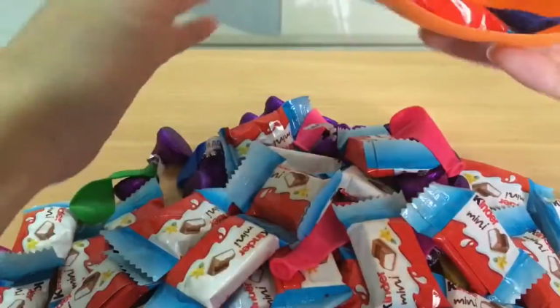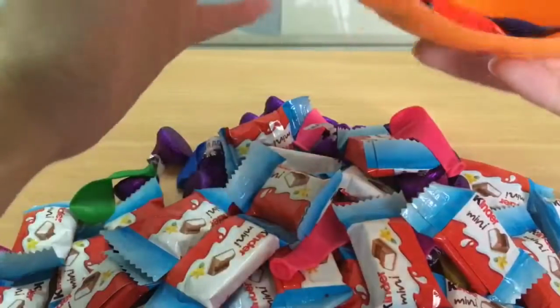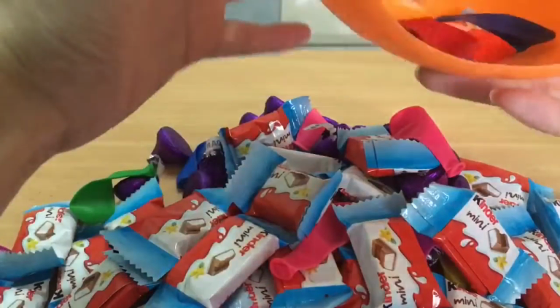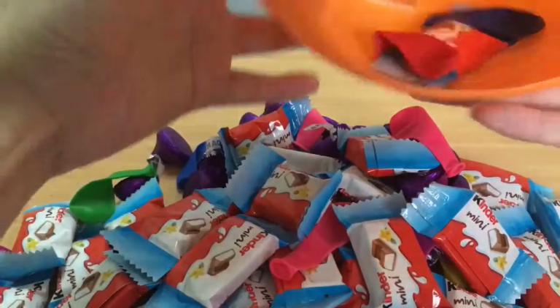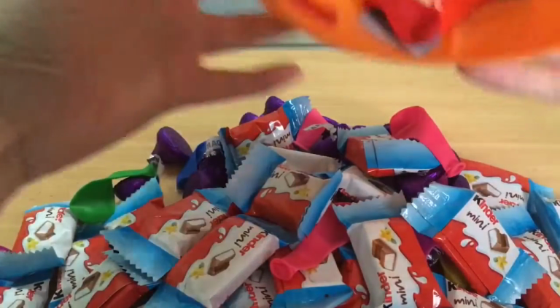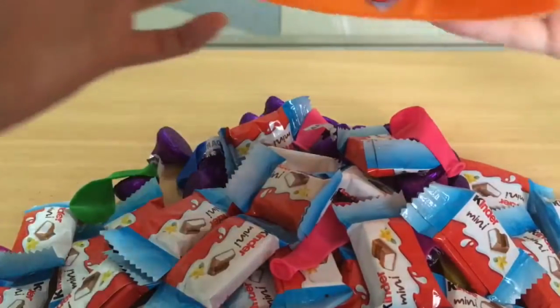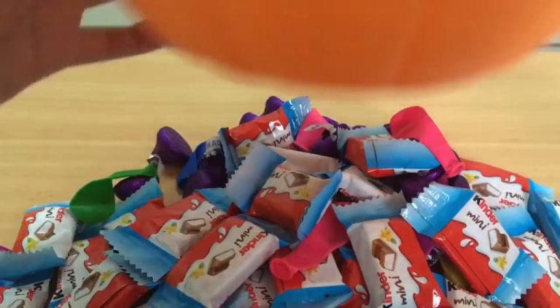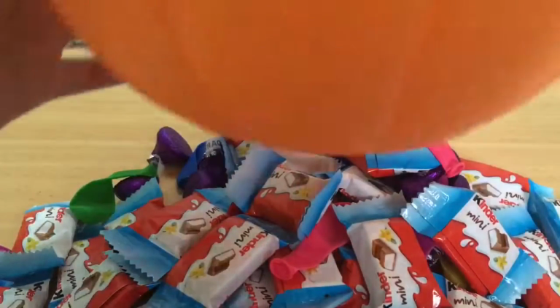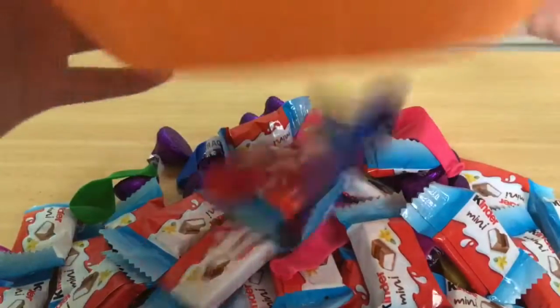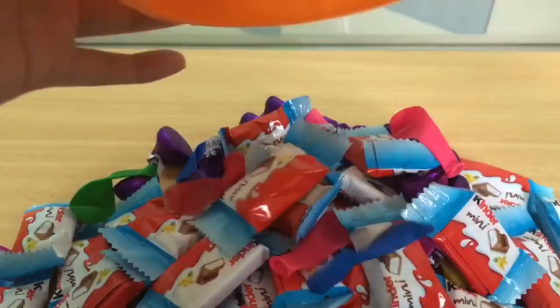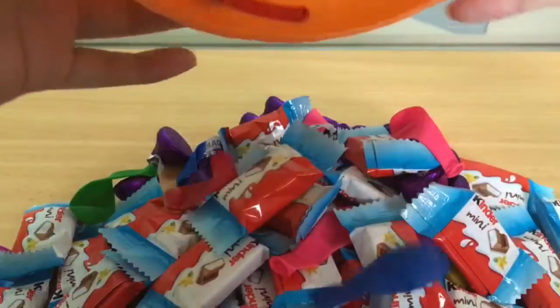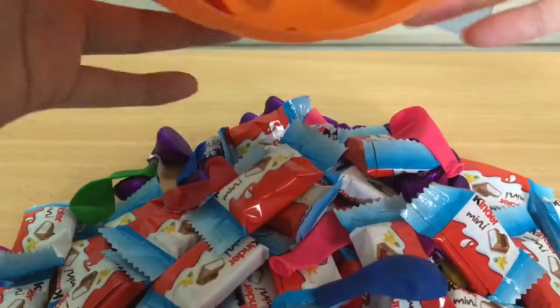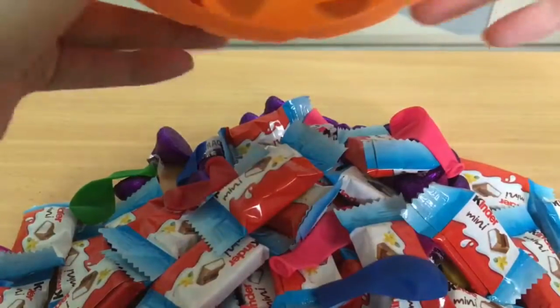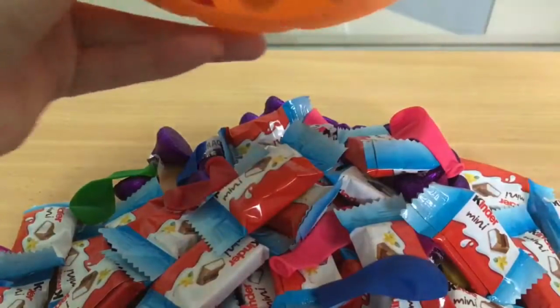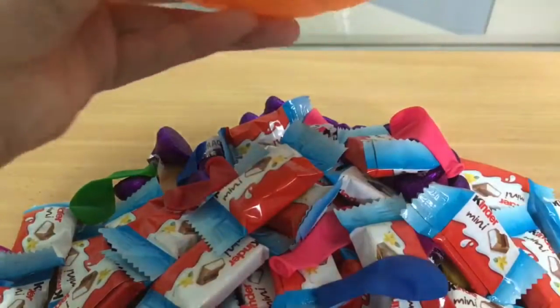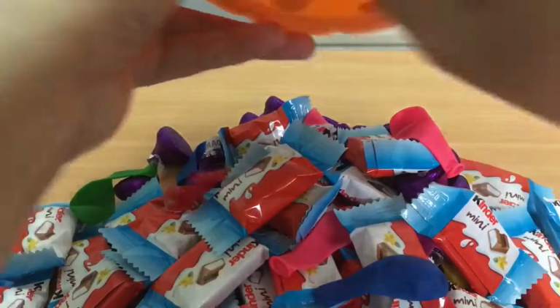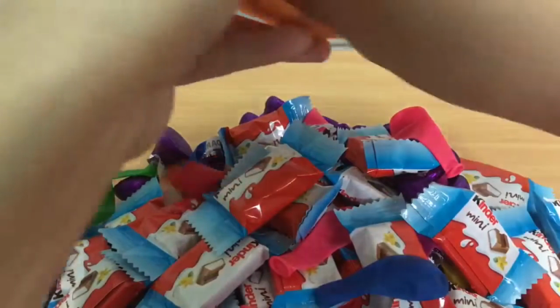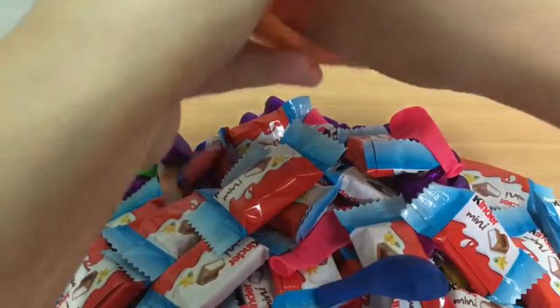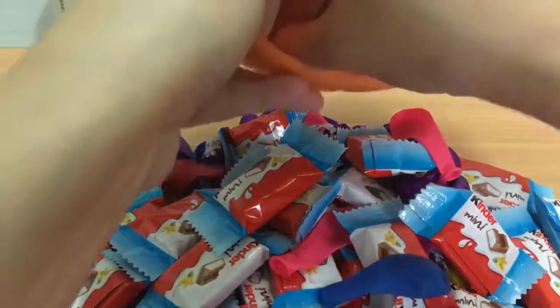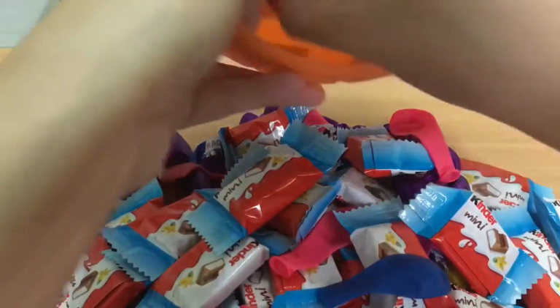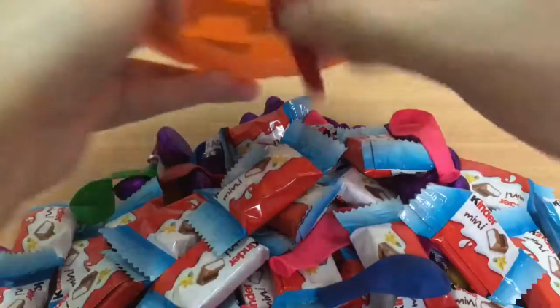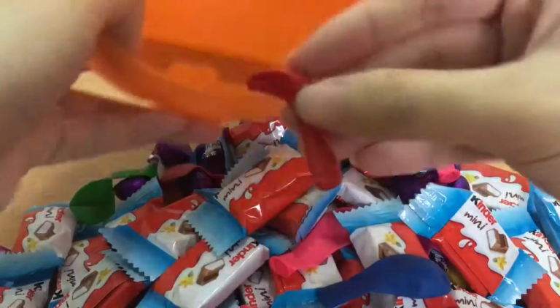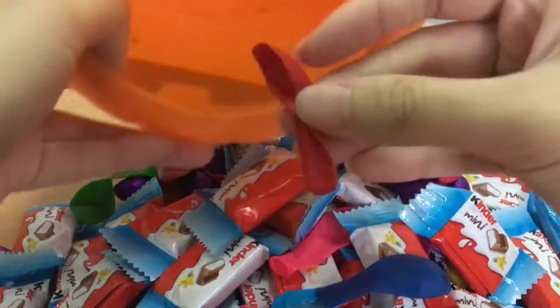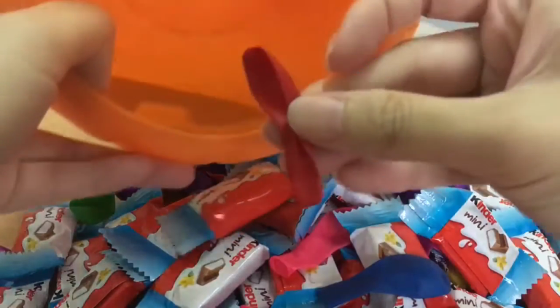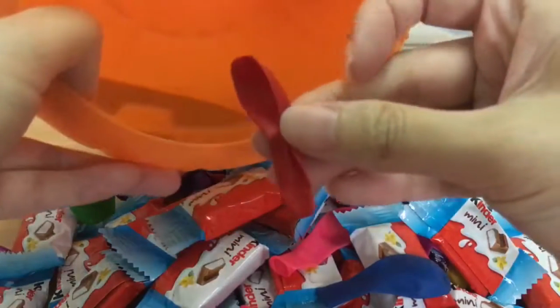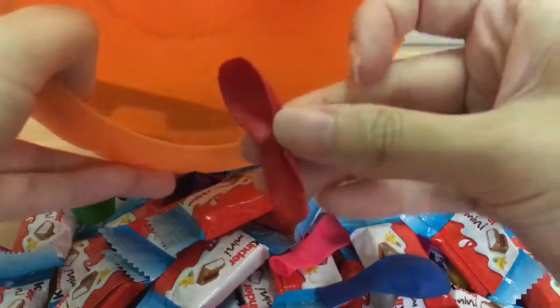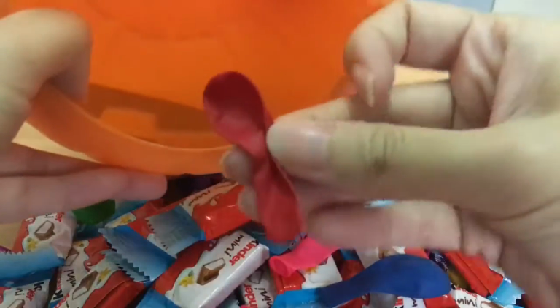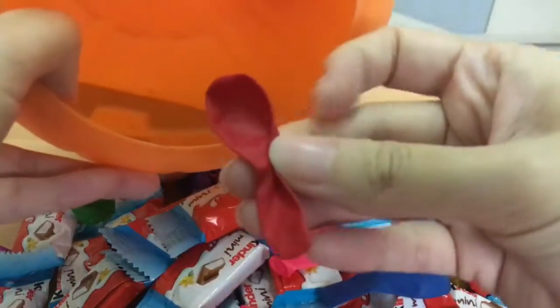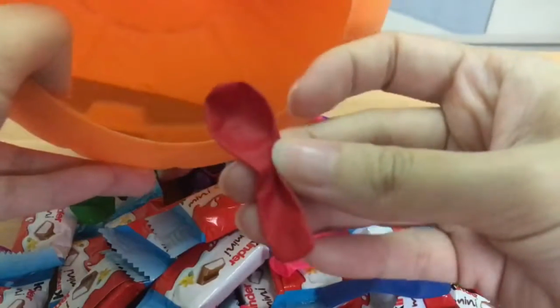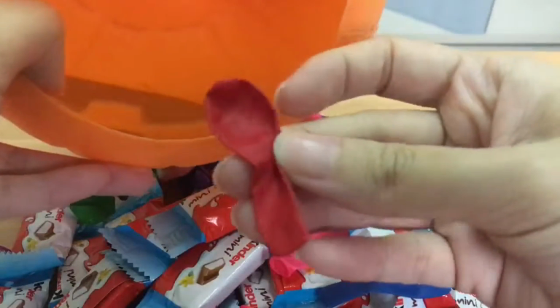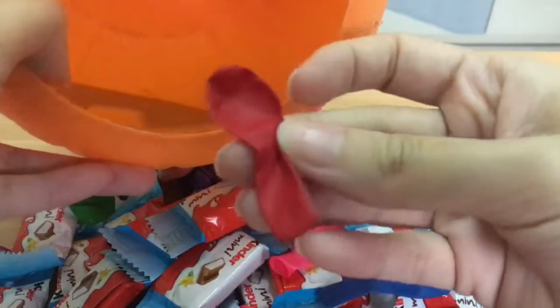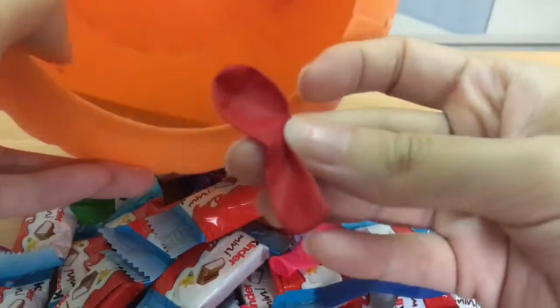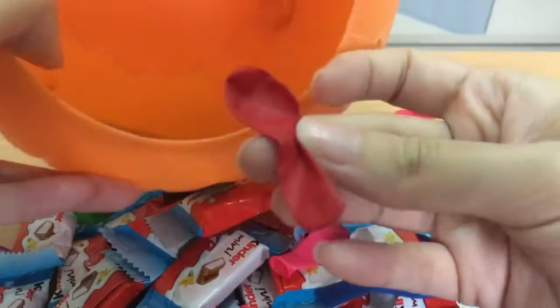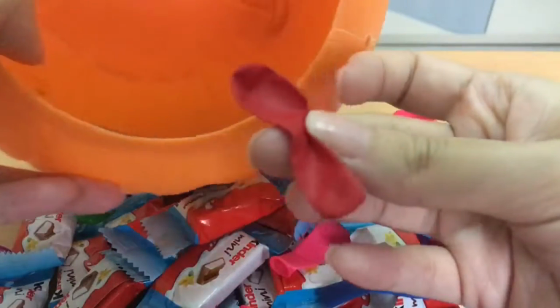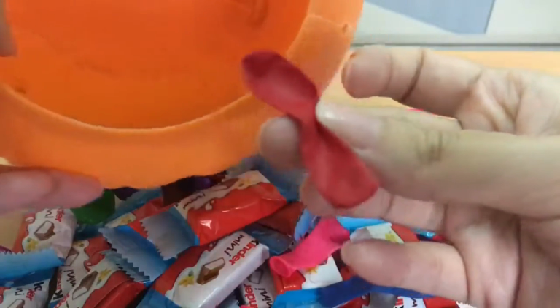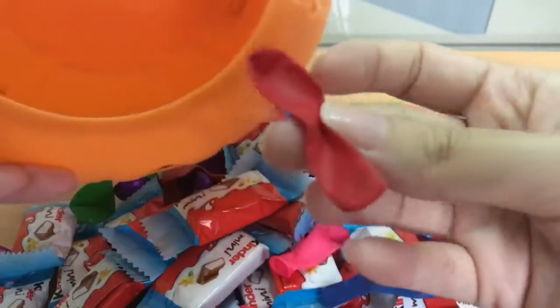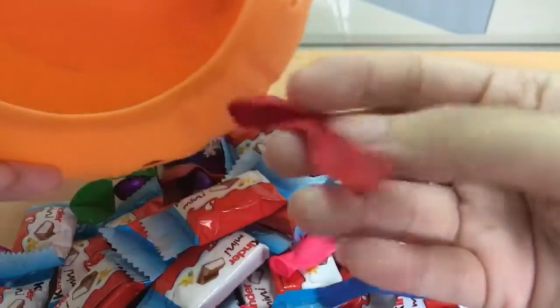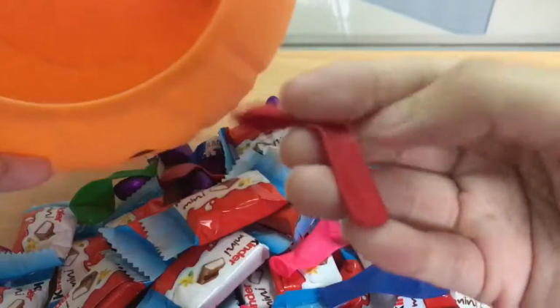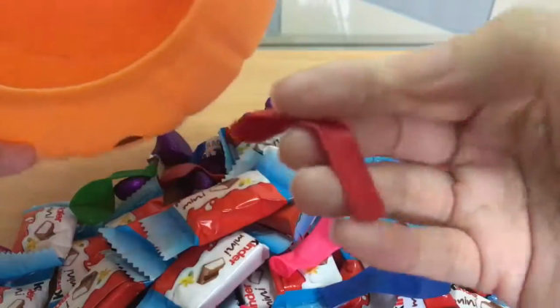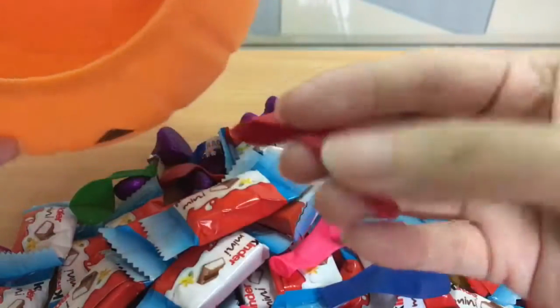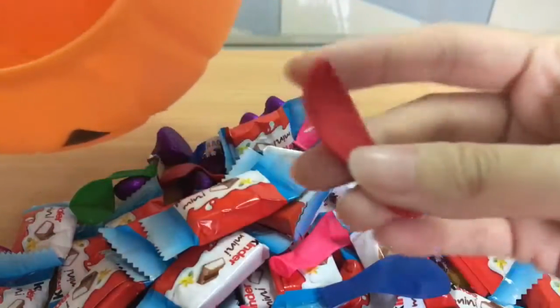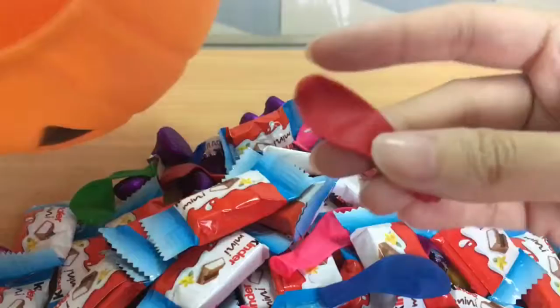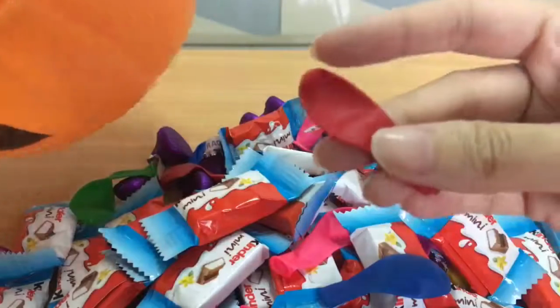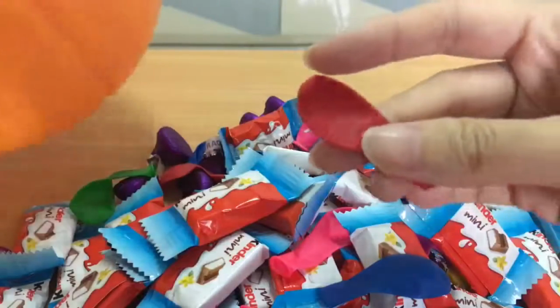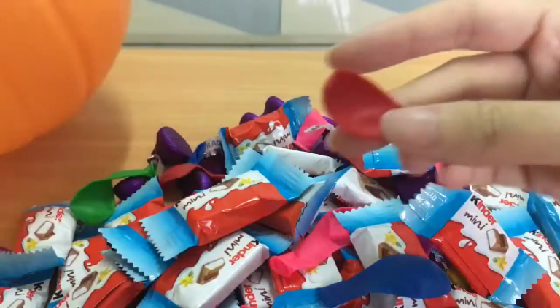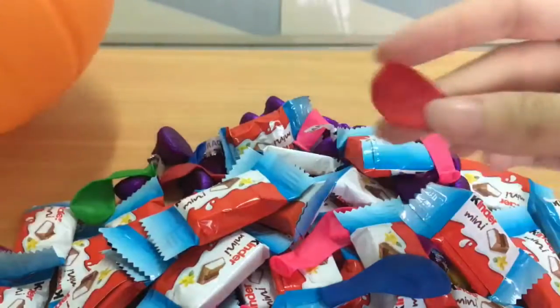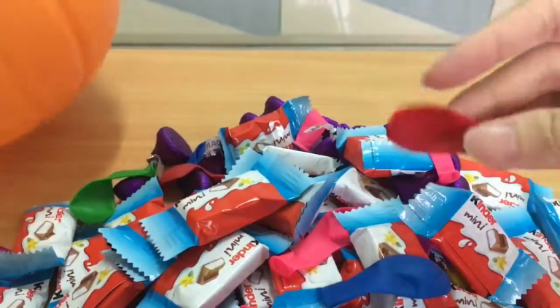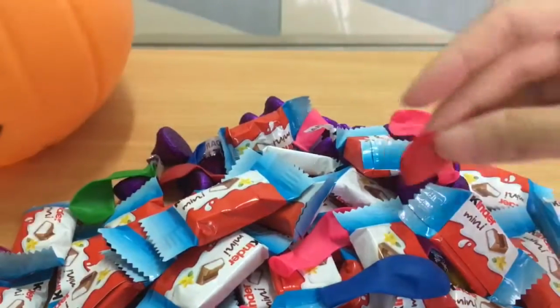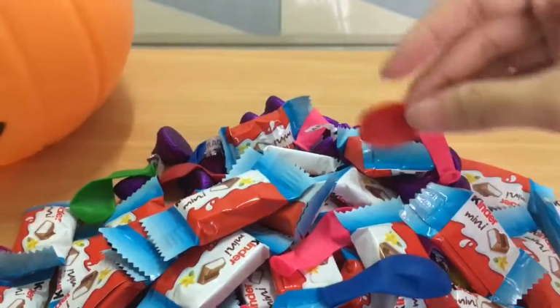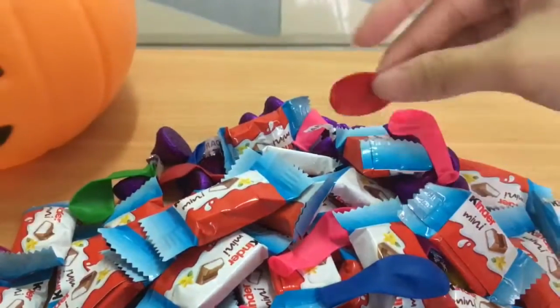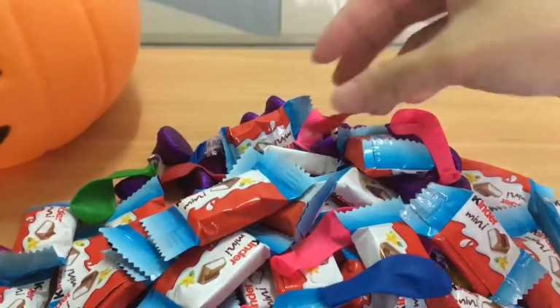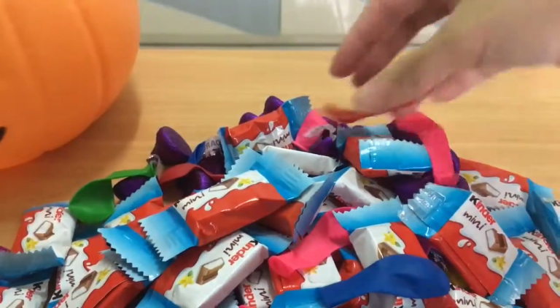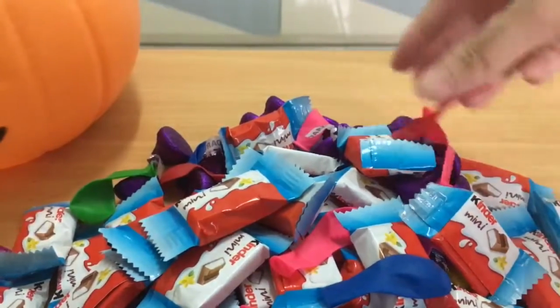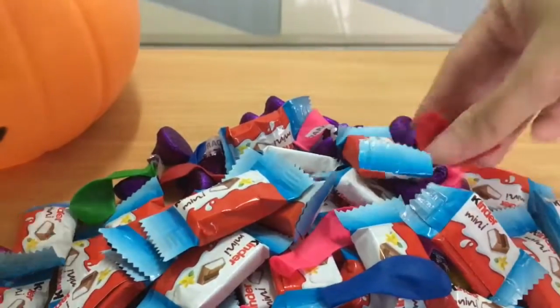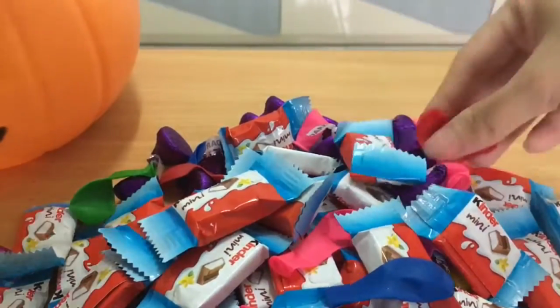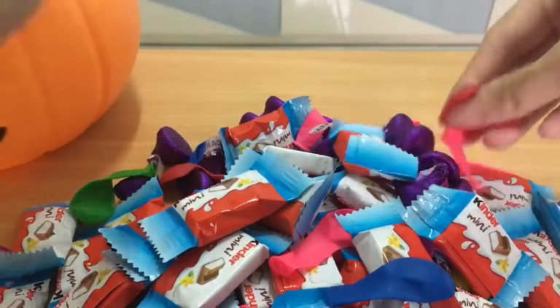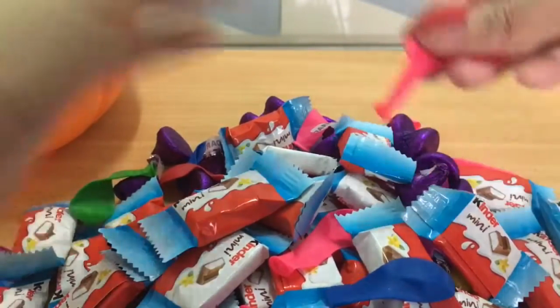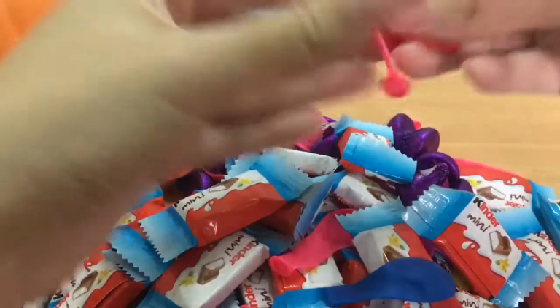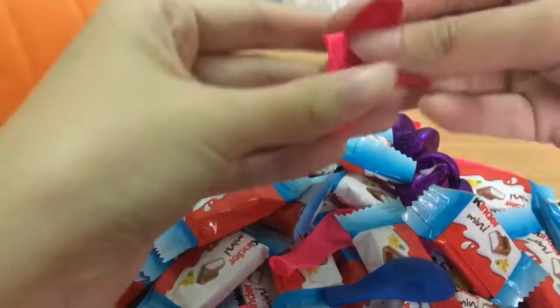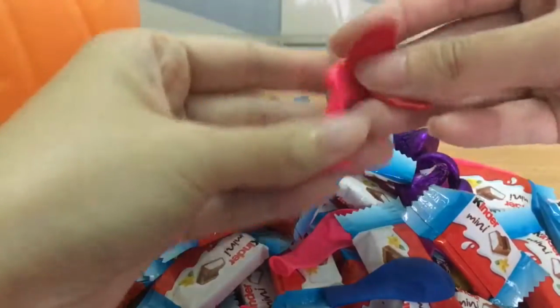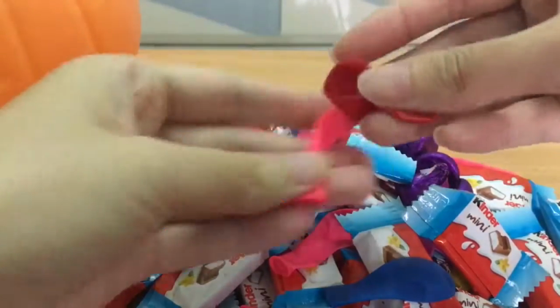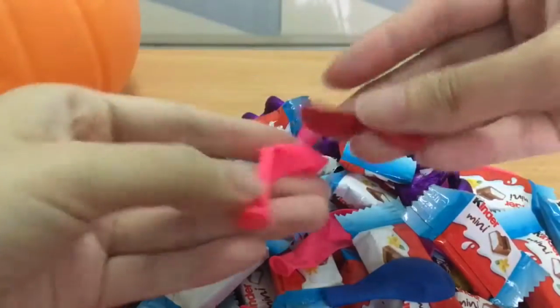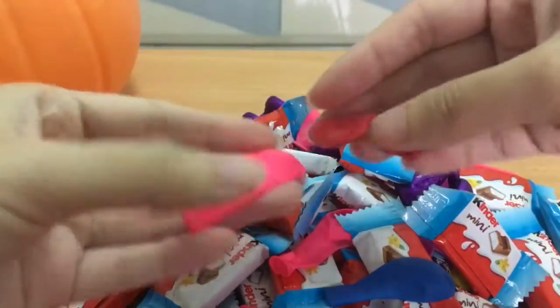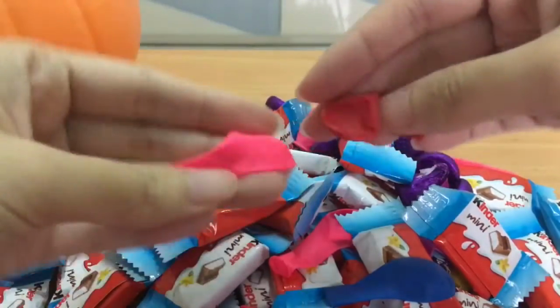And what's that? Oh! What's that? Water balloon! And water balloon!